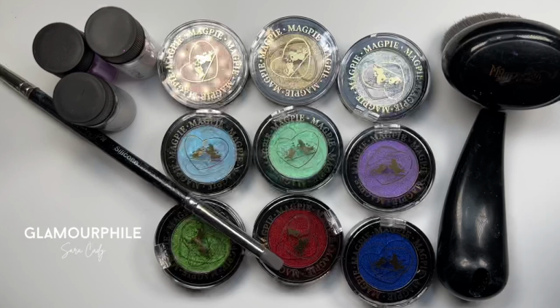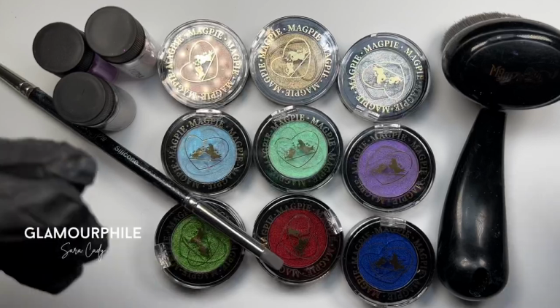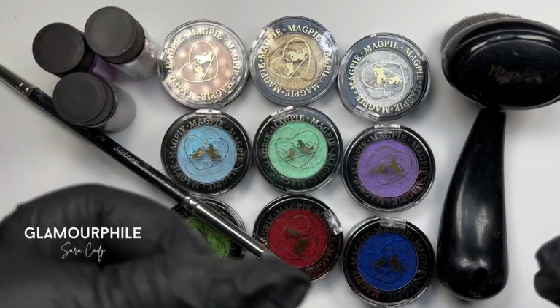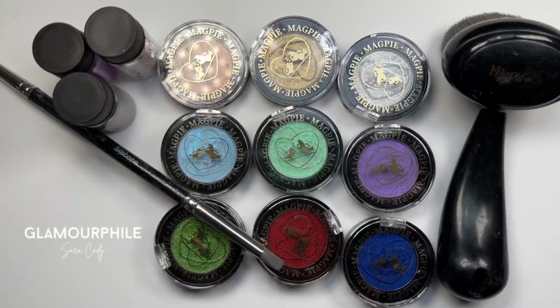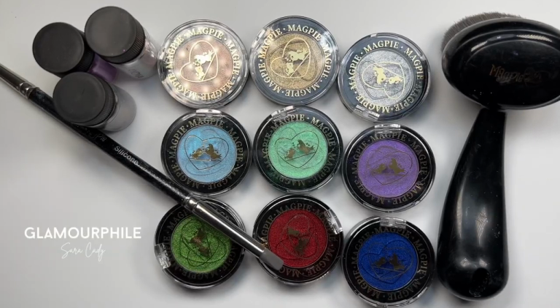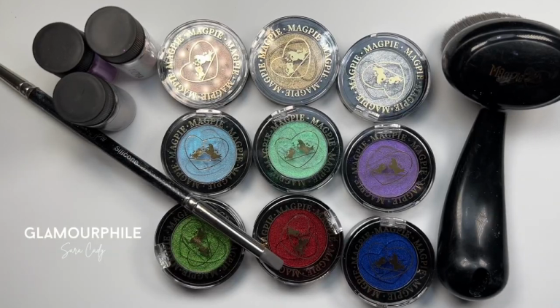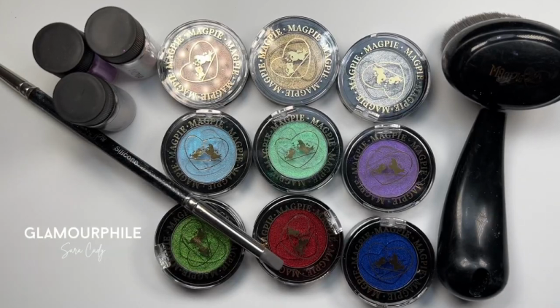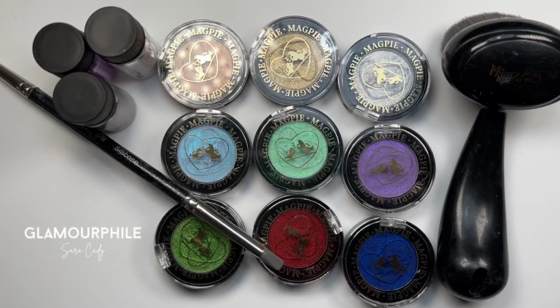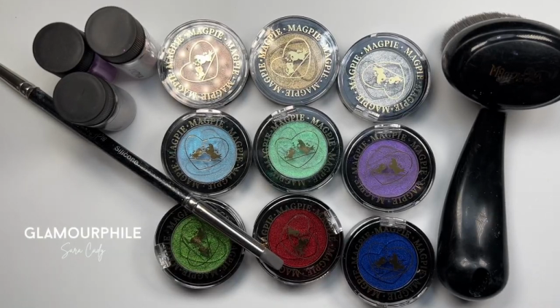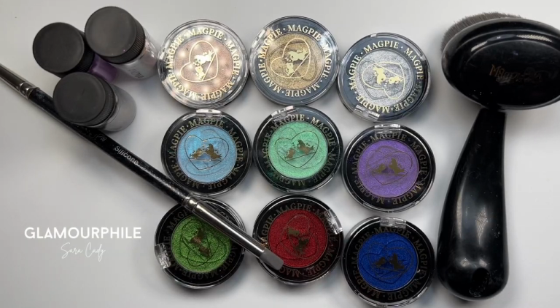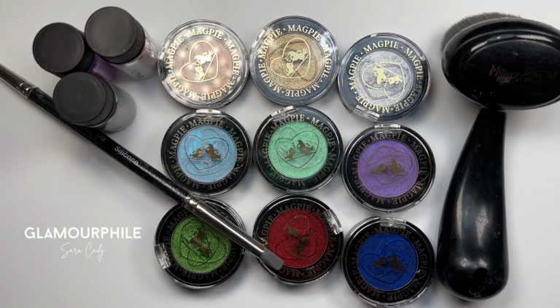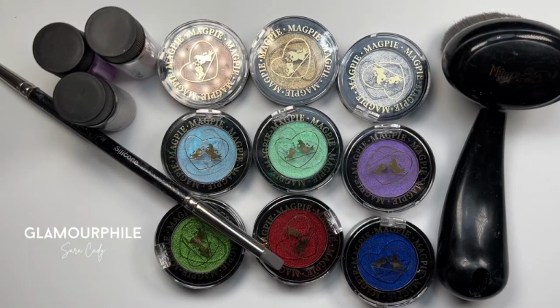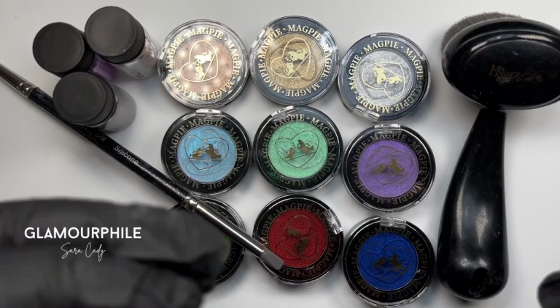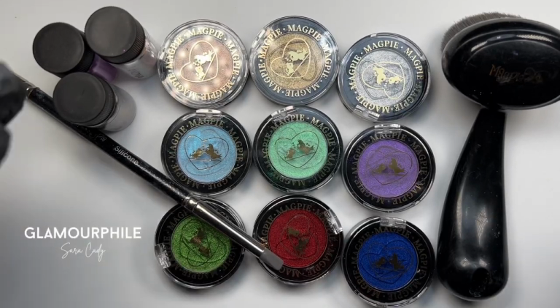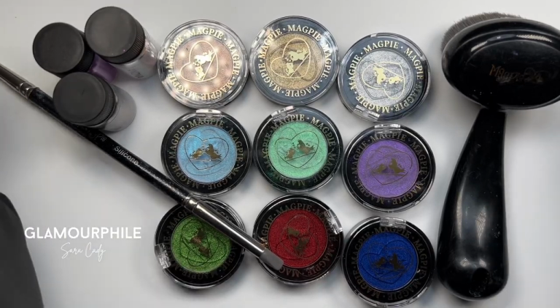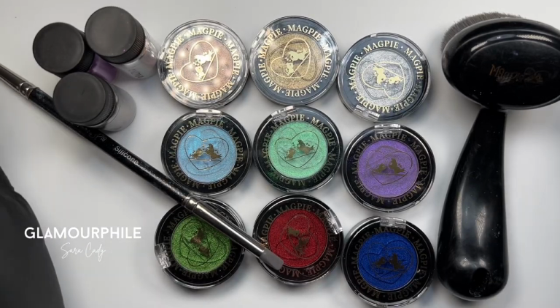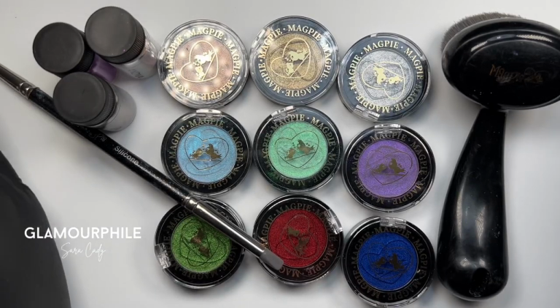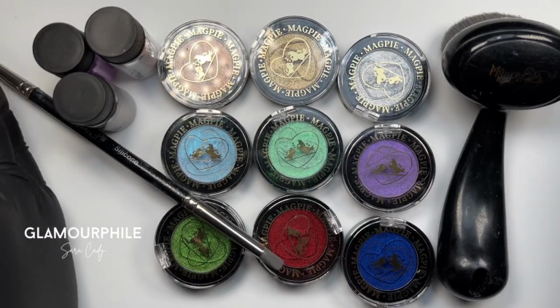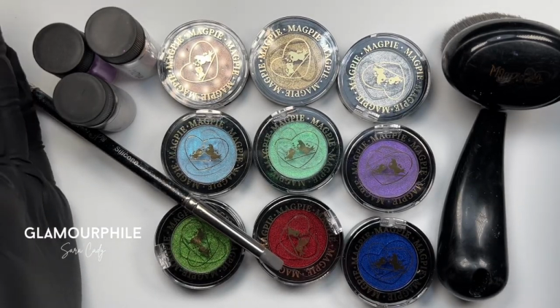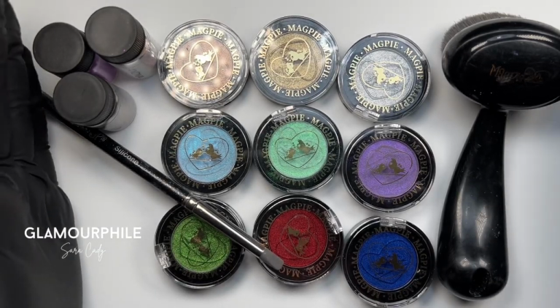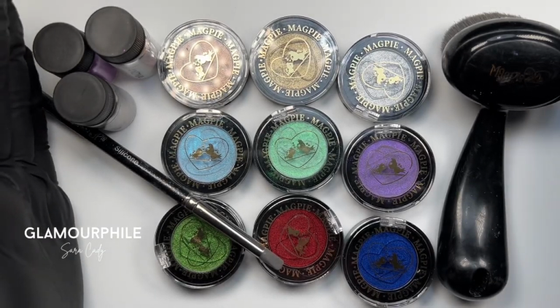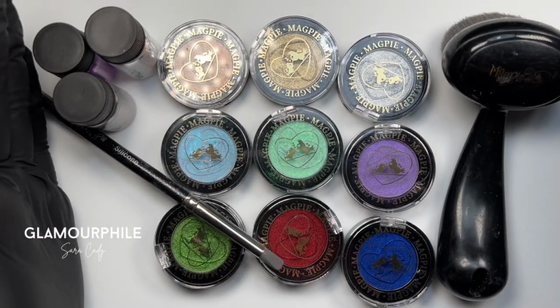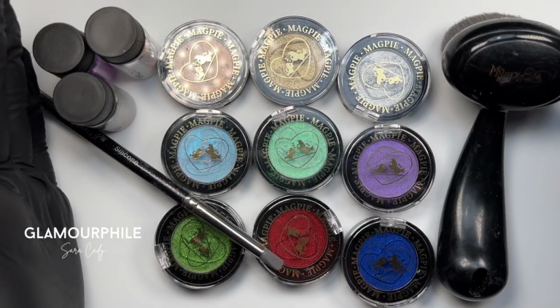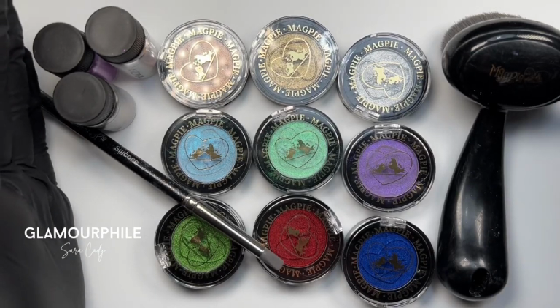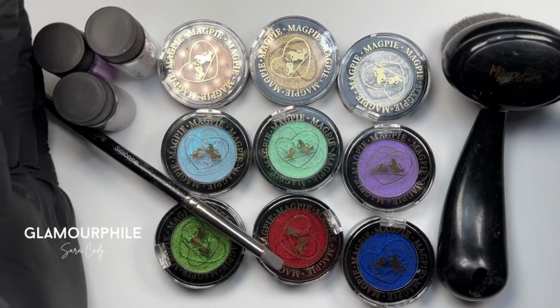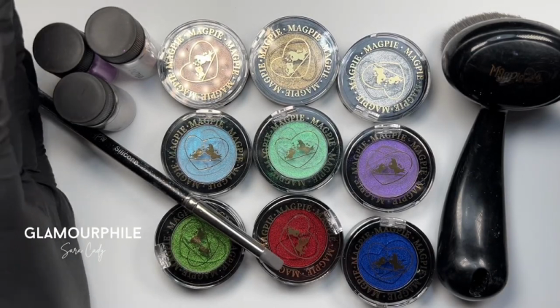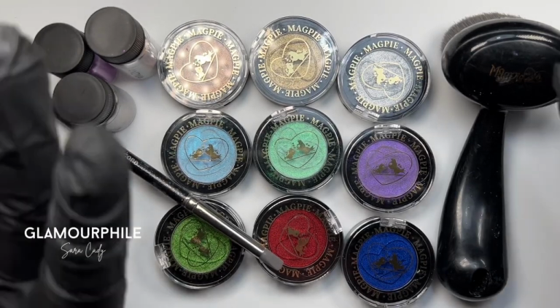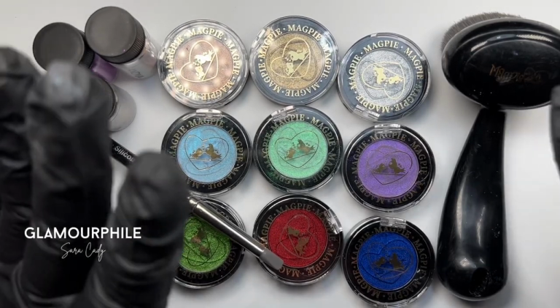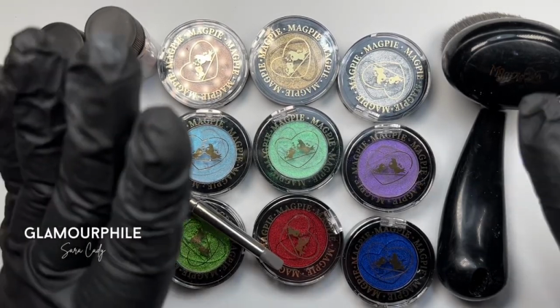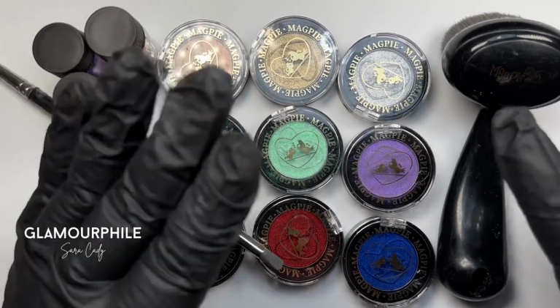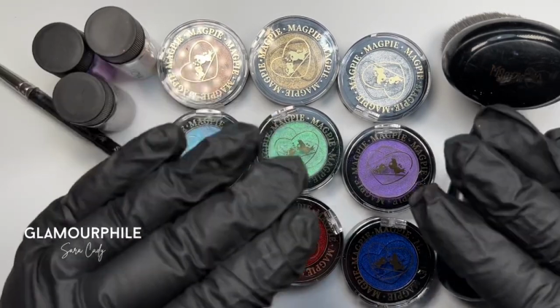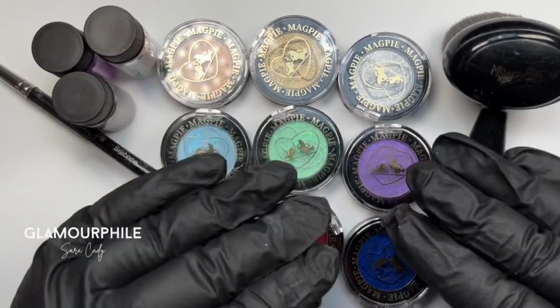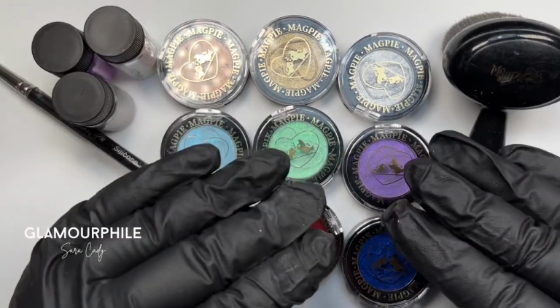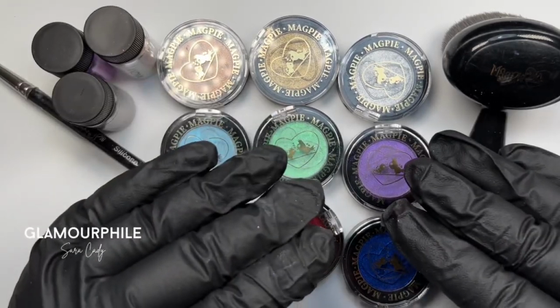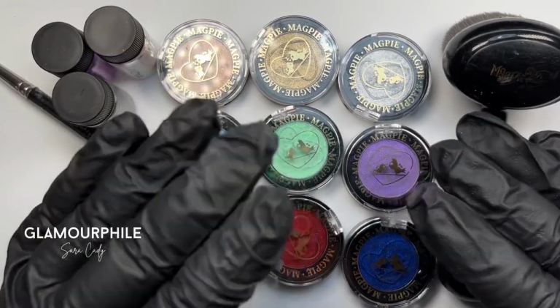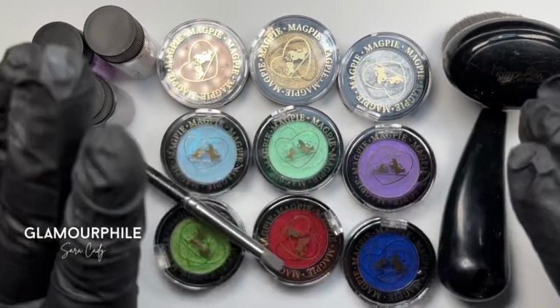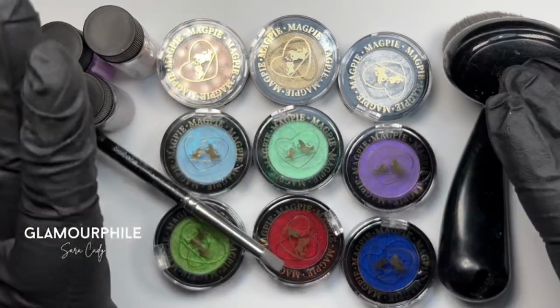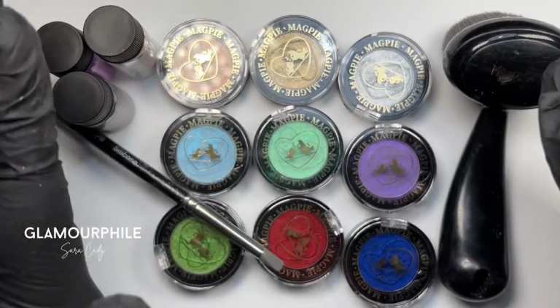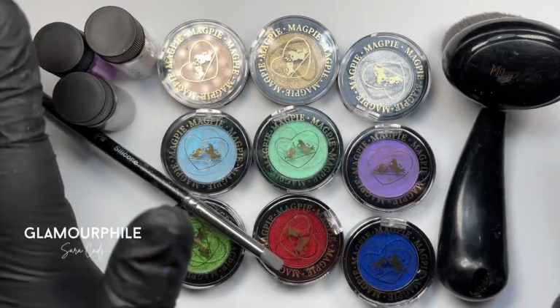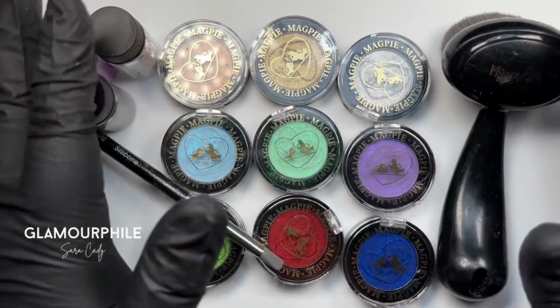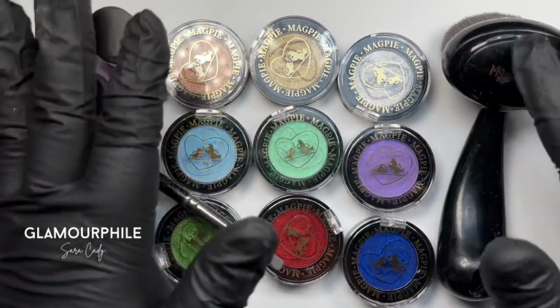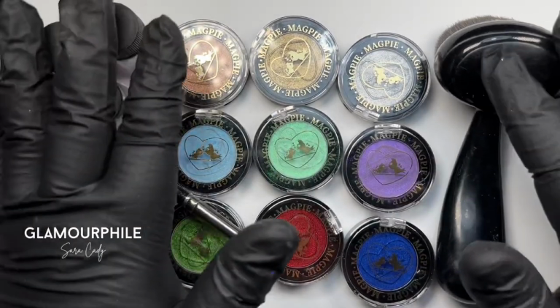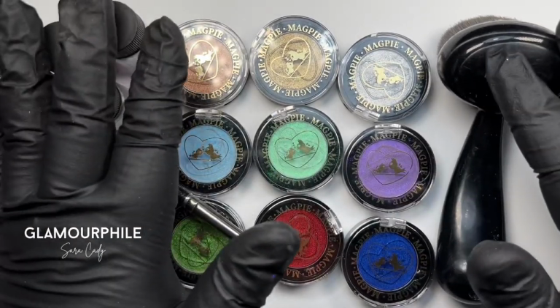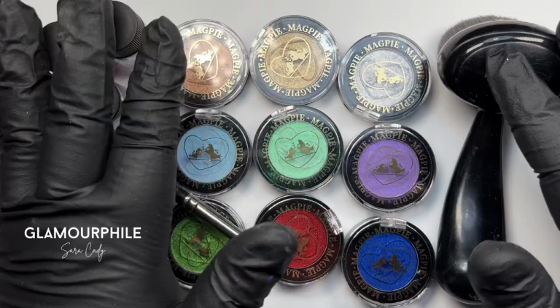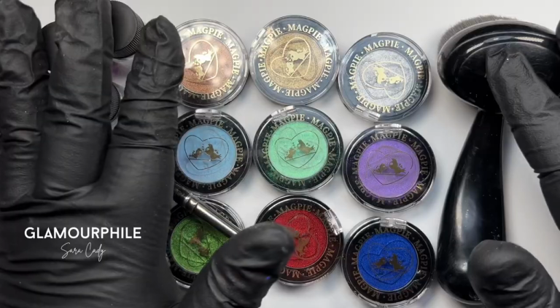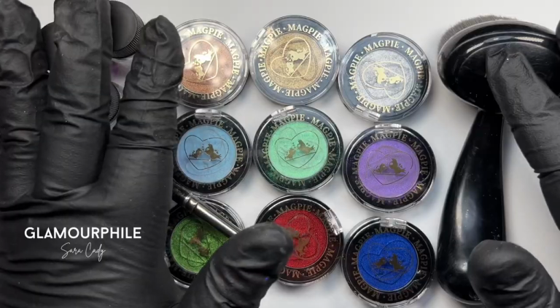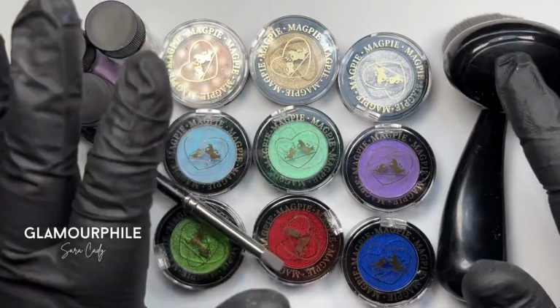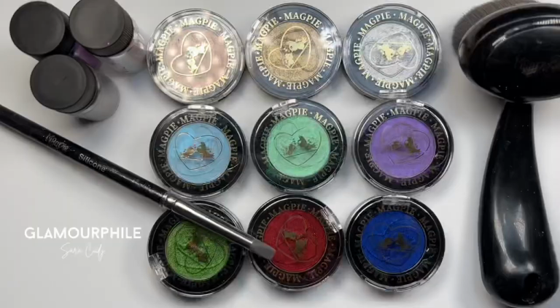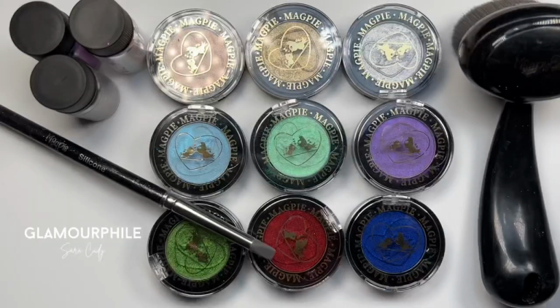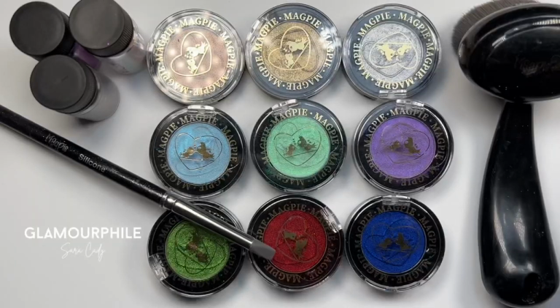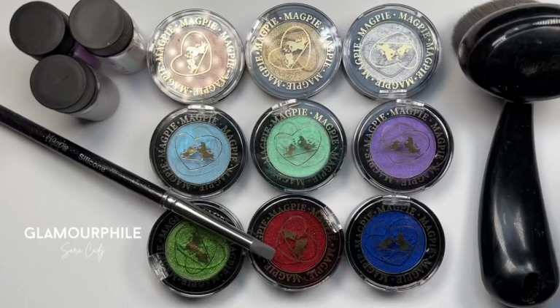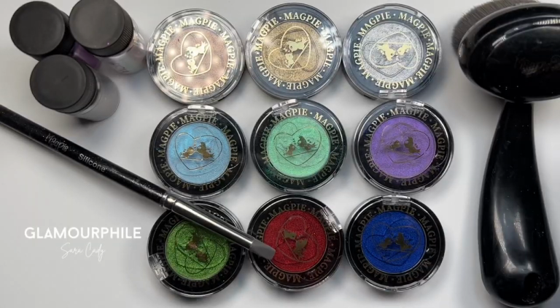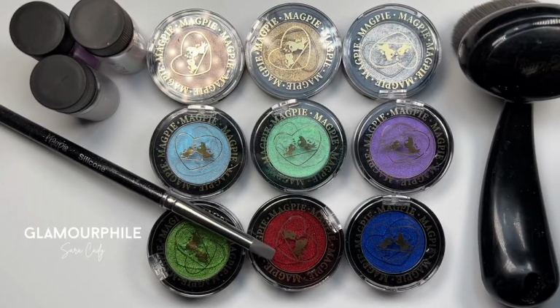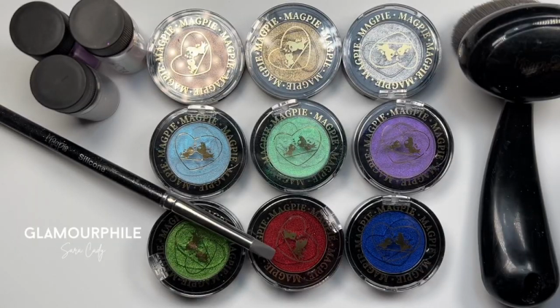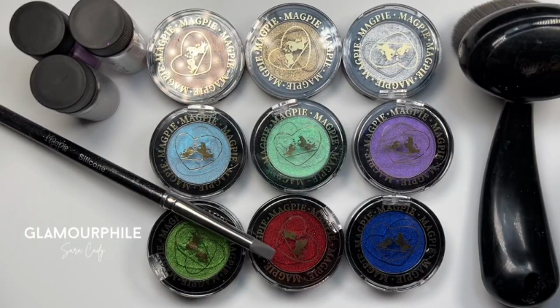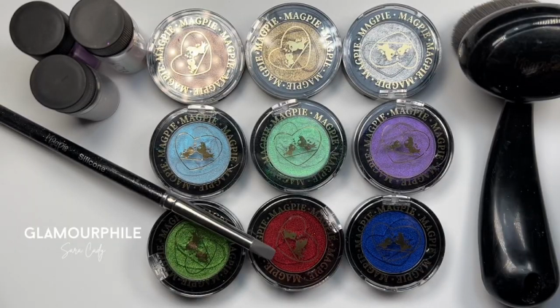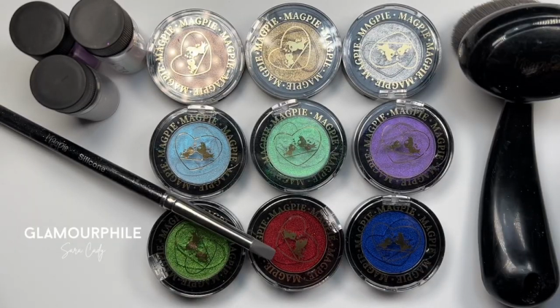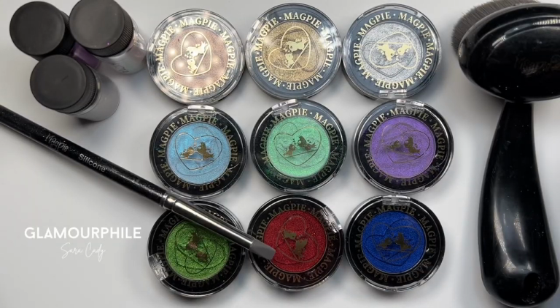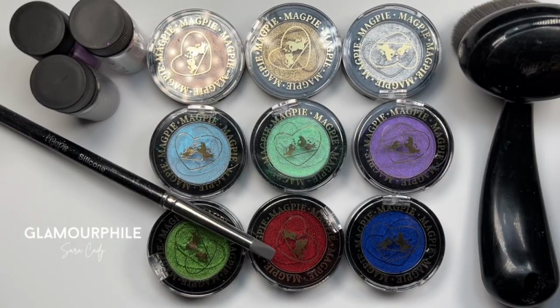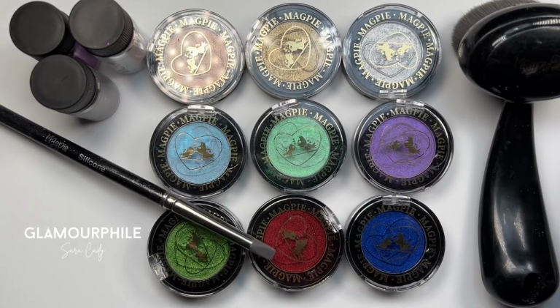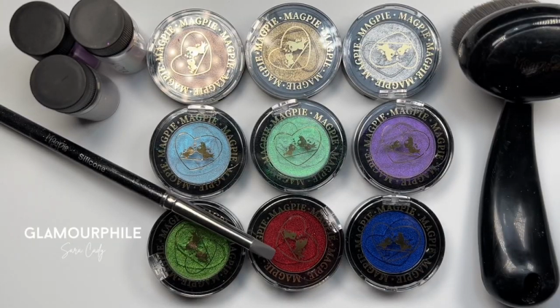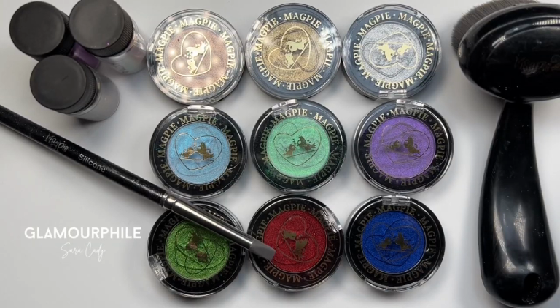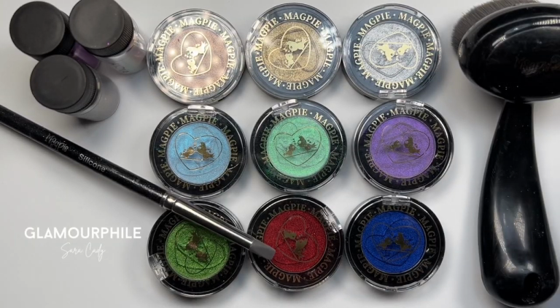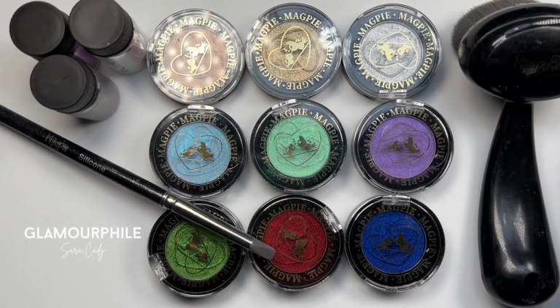Welcome to Glamour Fab. My name is Sarah and I create videos all about nails. Today's topic is basic chroming.